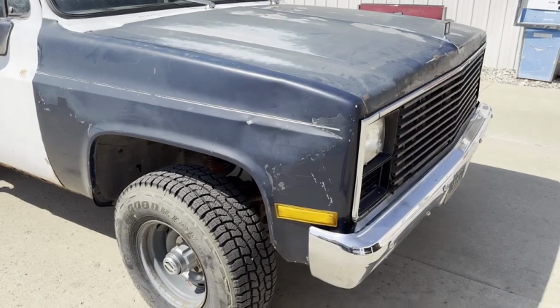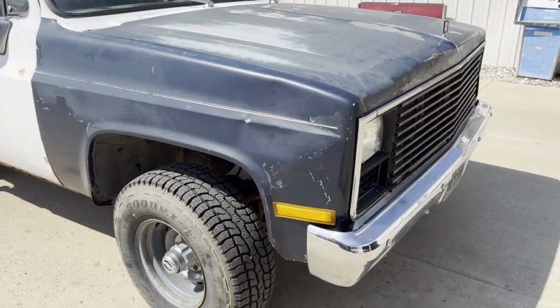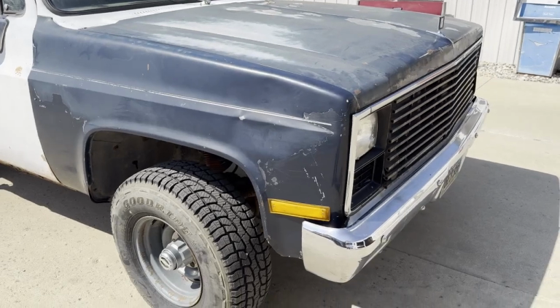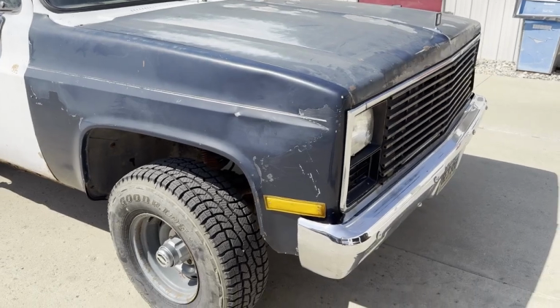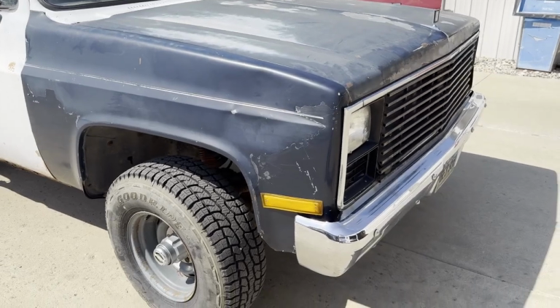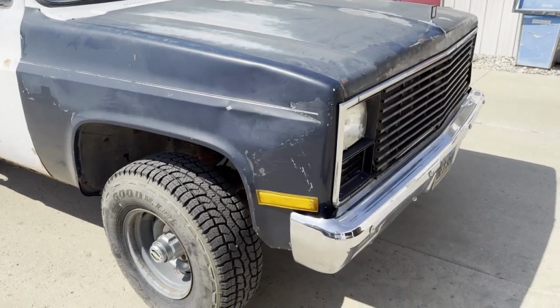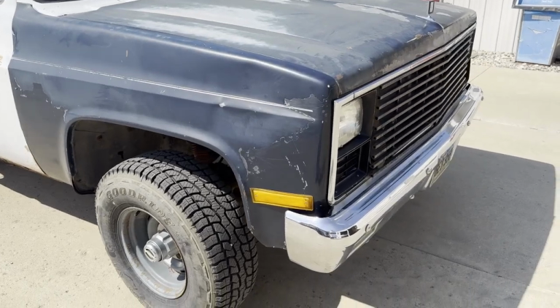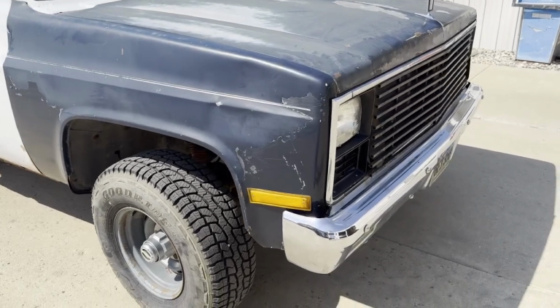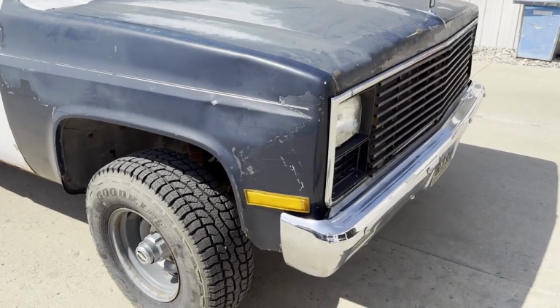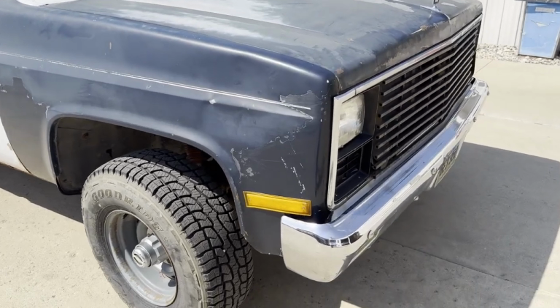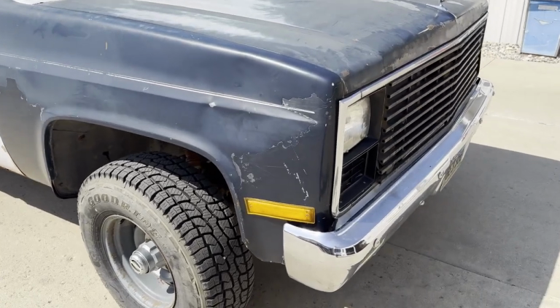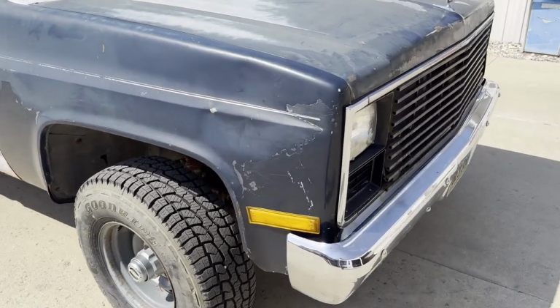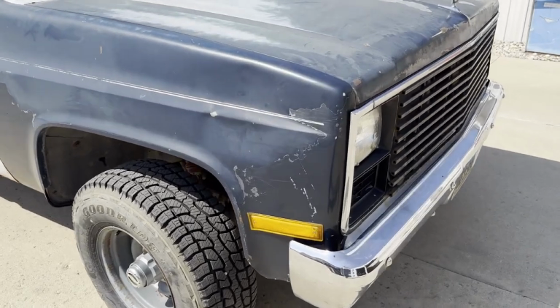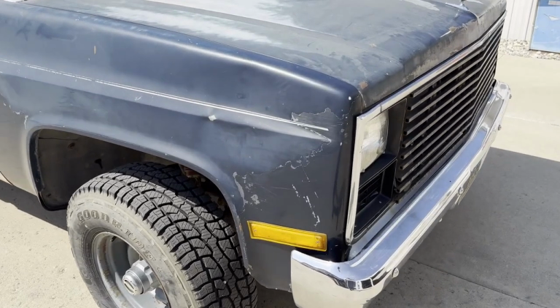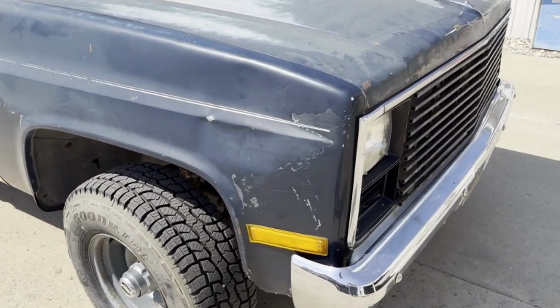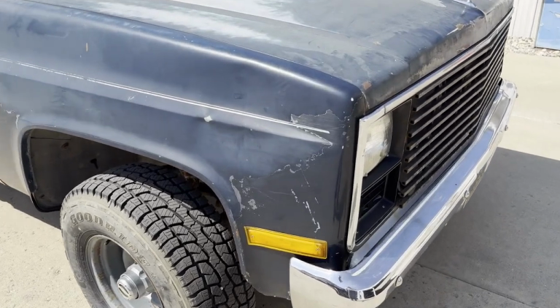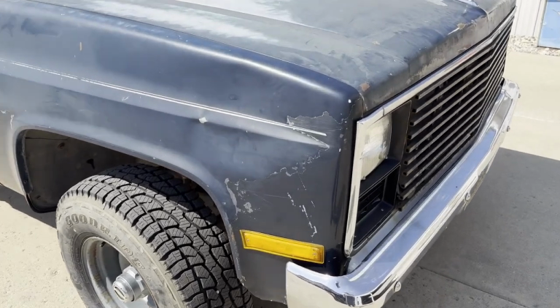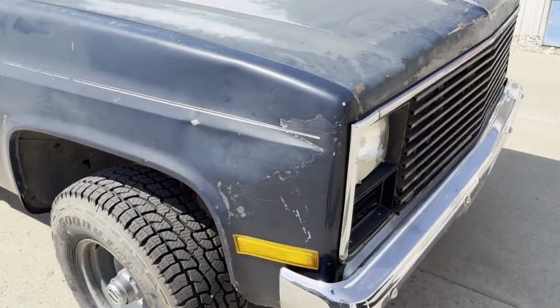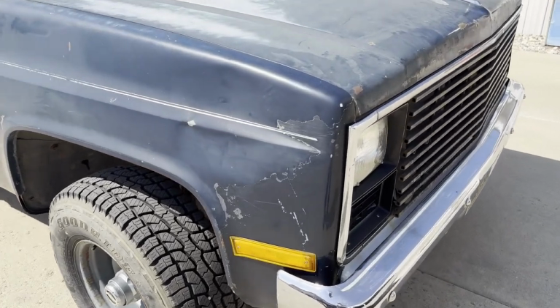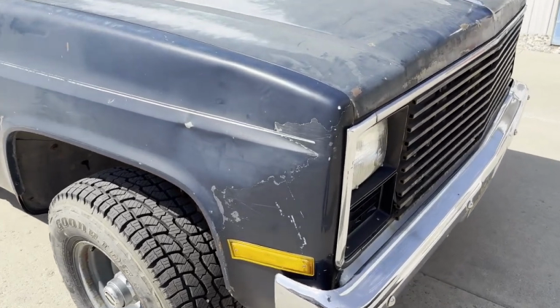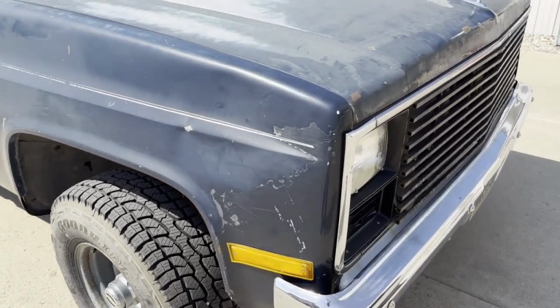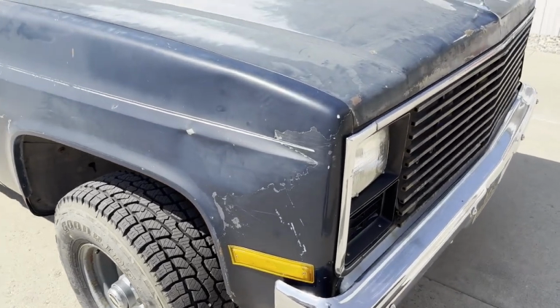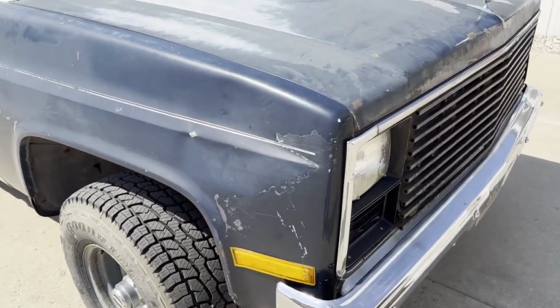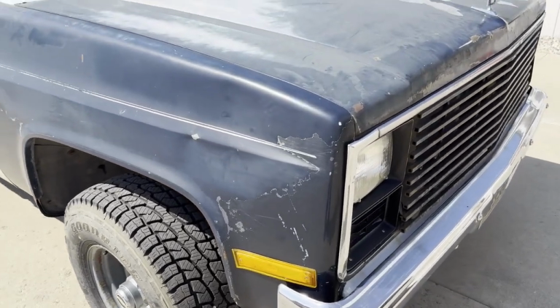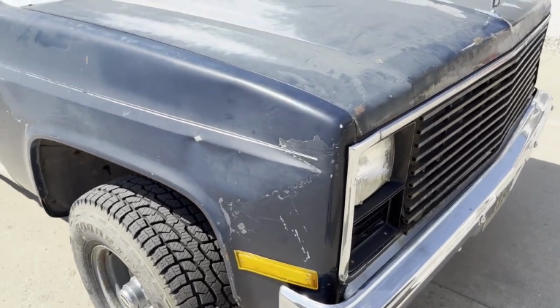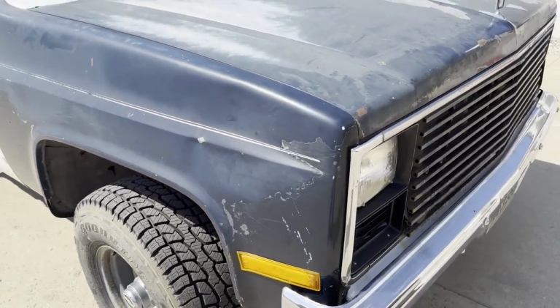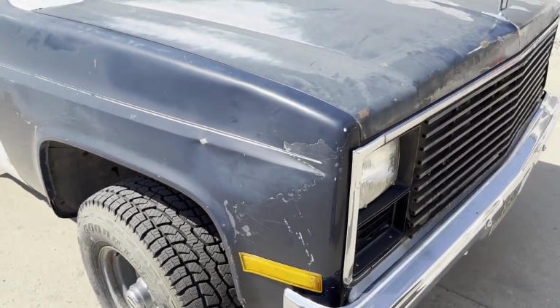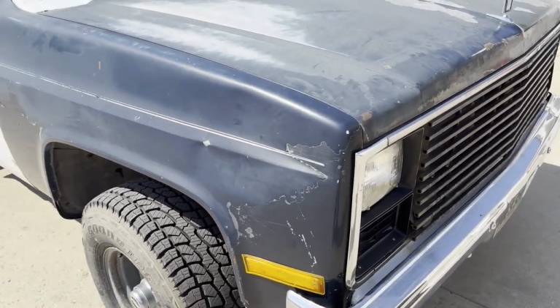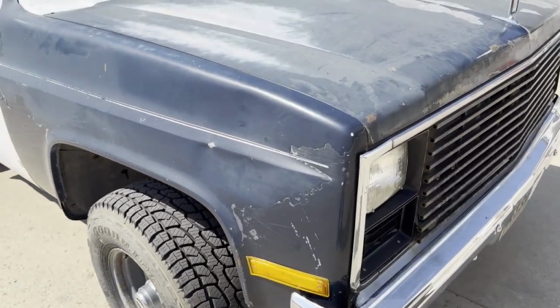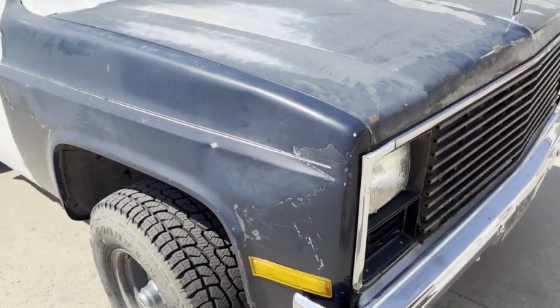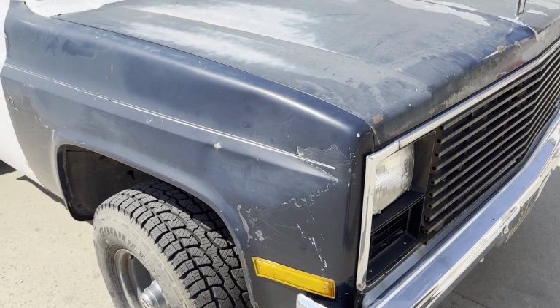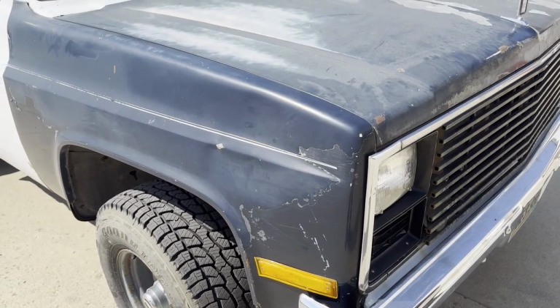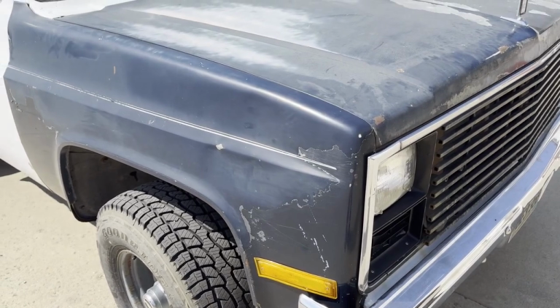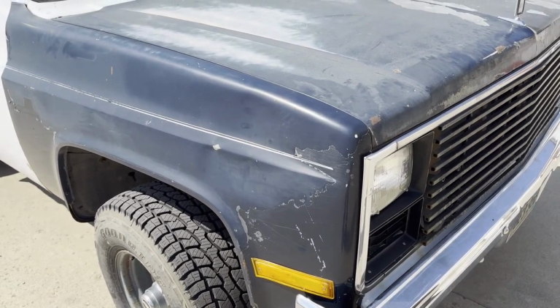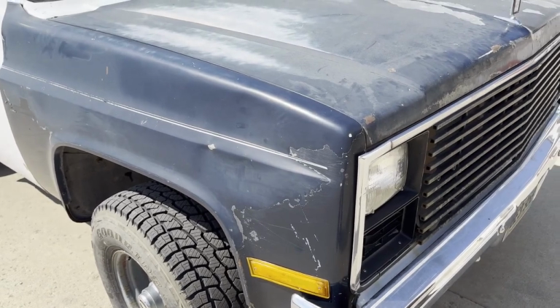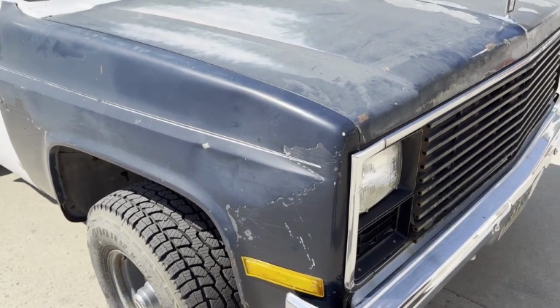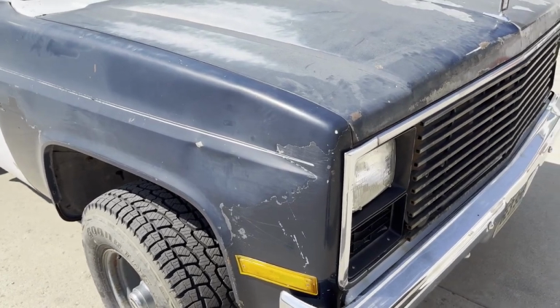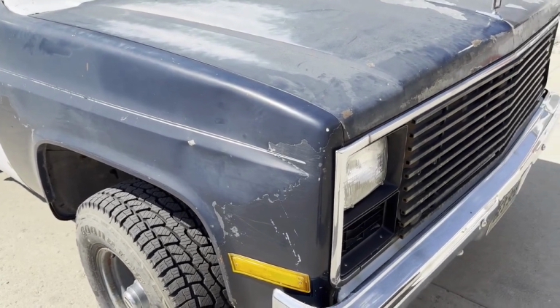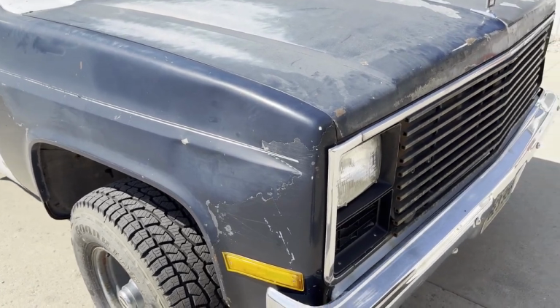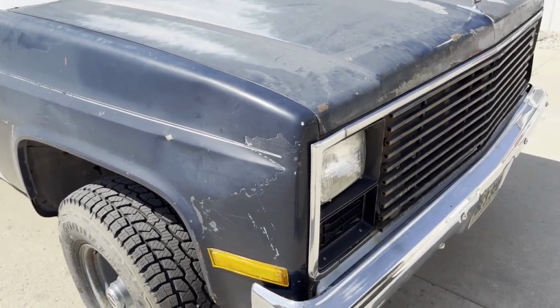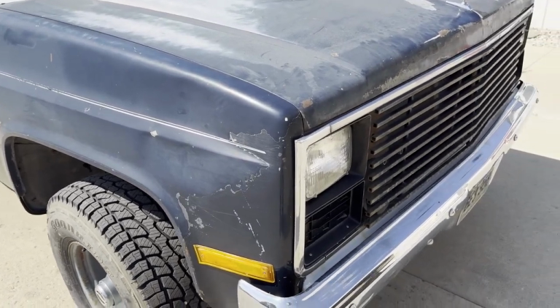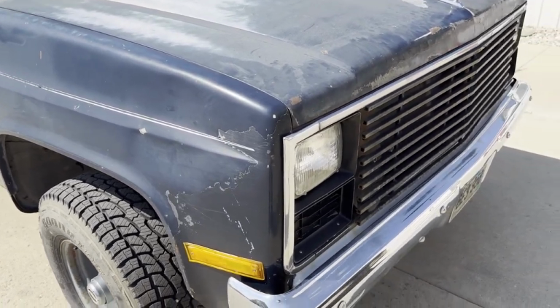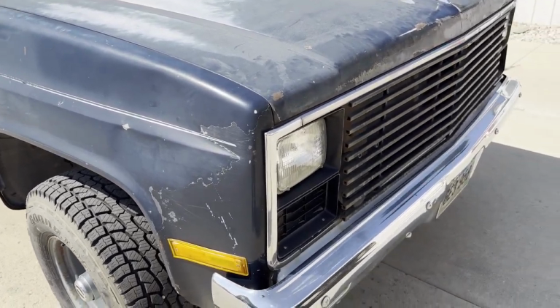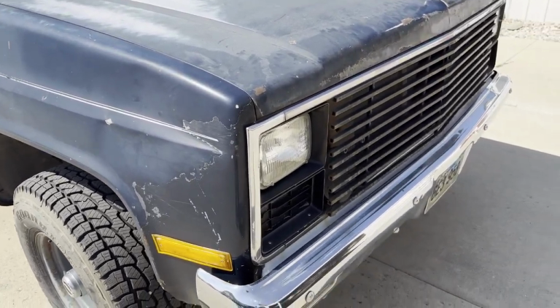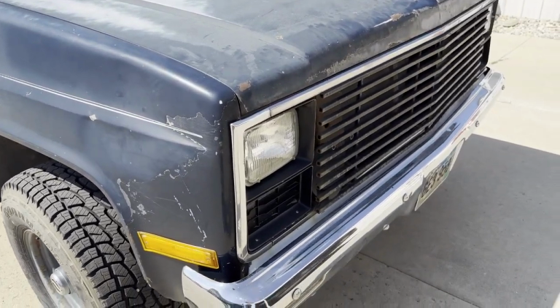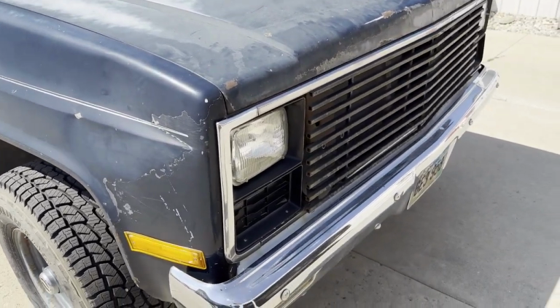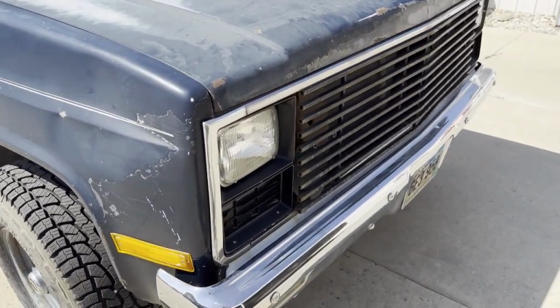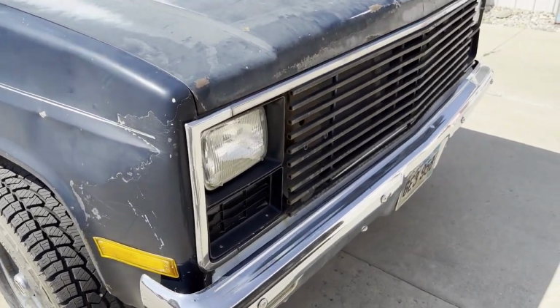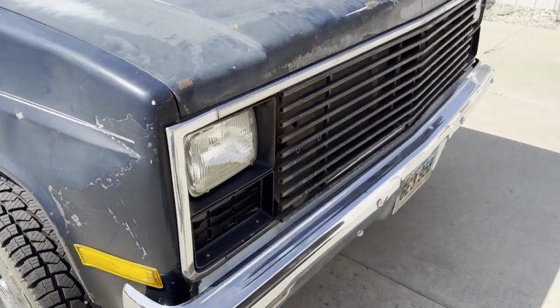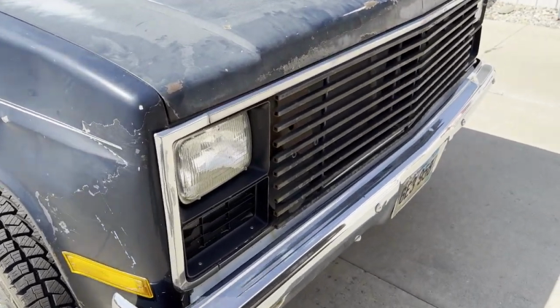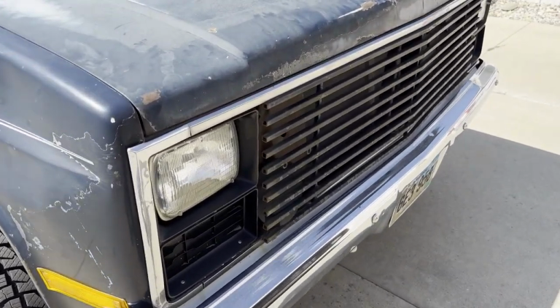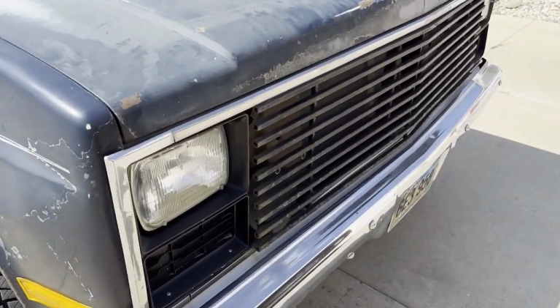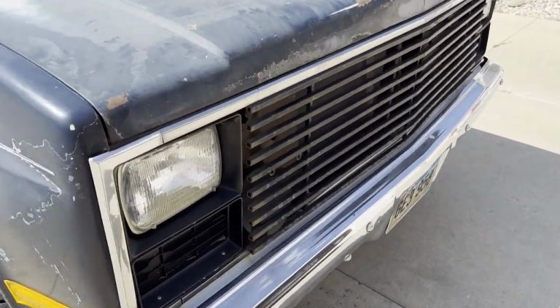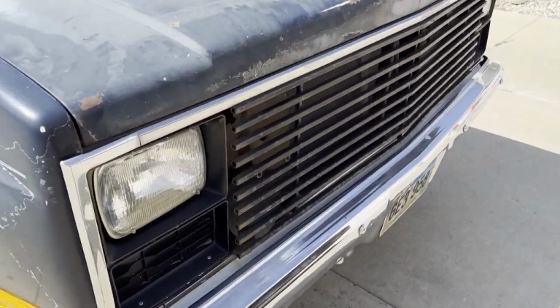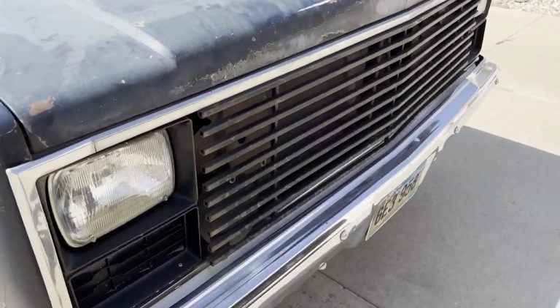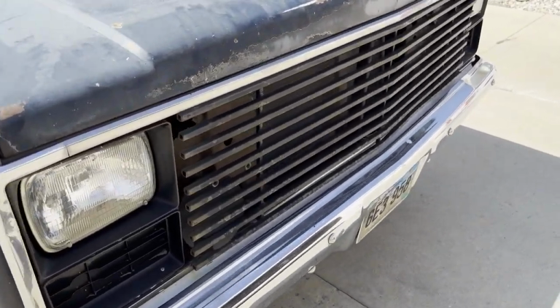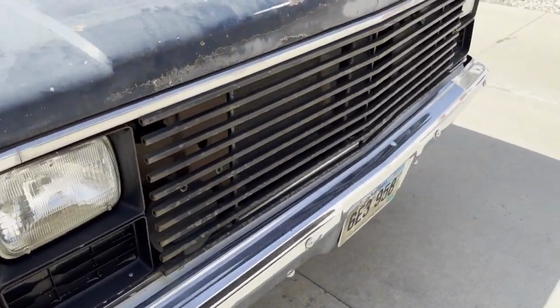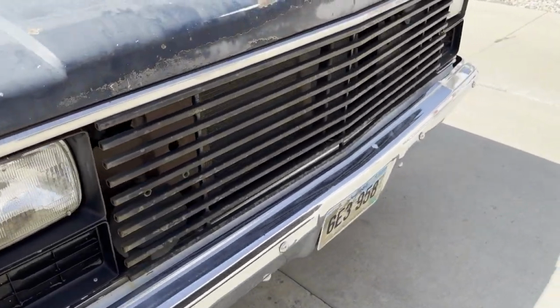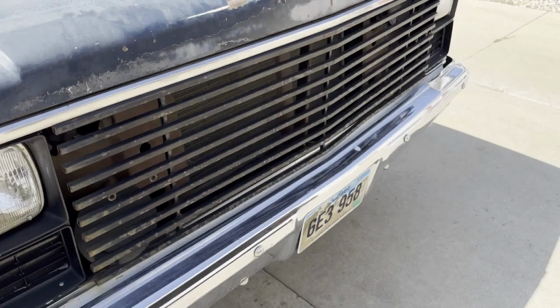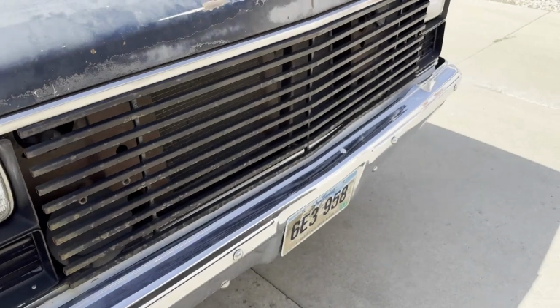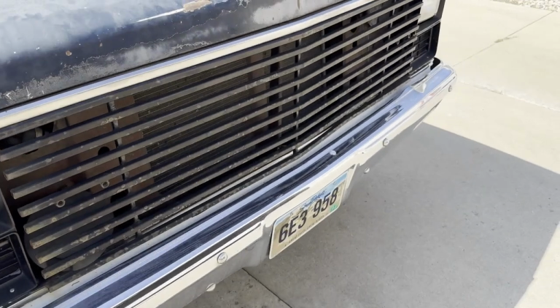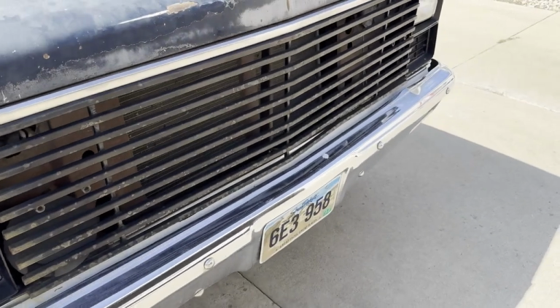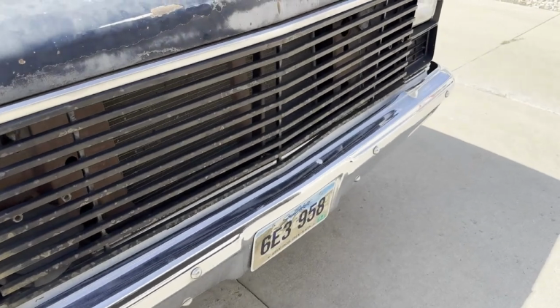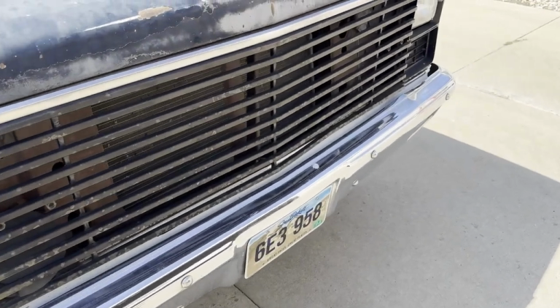Hi, this is Dirk from B&B Auto Sales. Today we're showing you our Chevy K10 4WD. Definitely 100% a project.